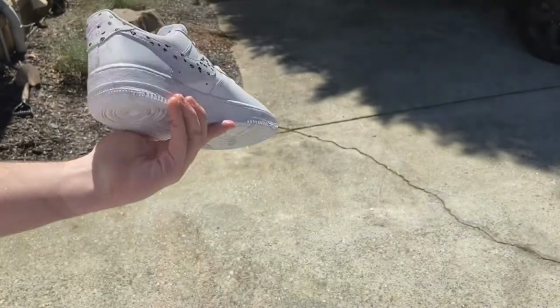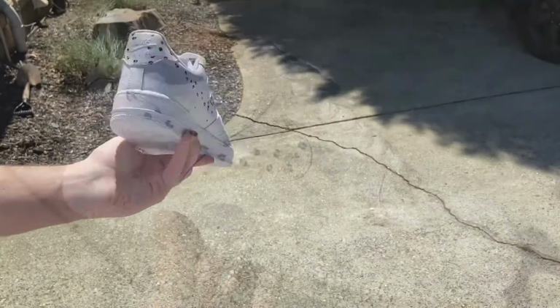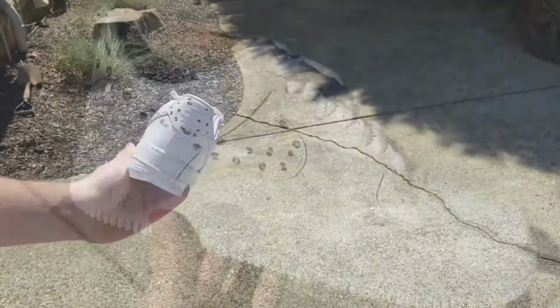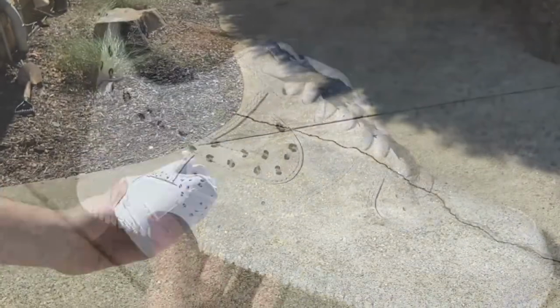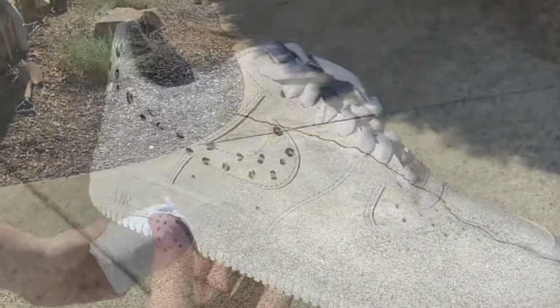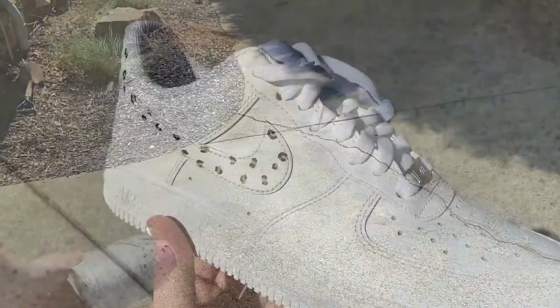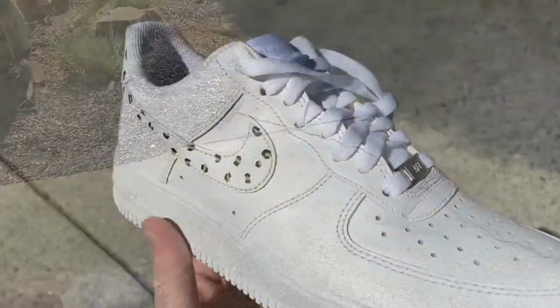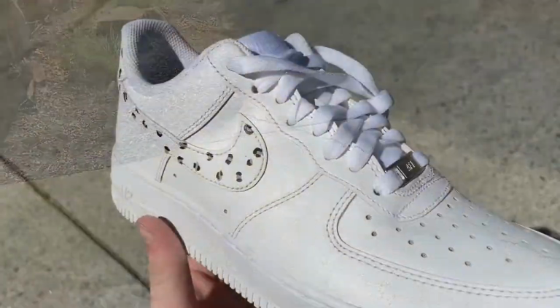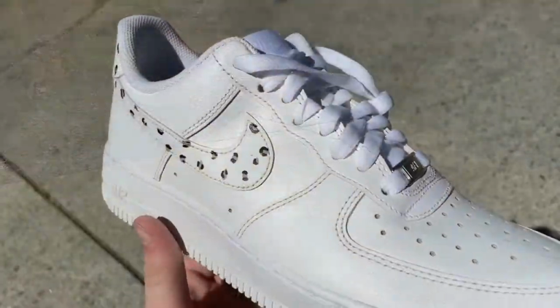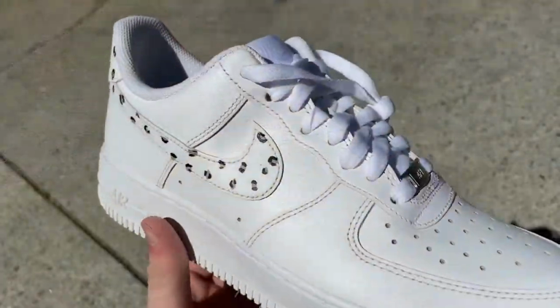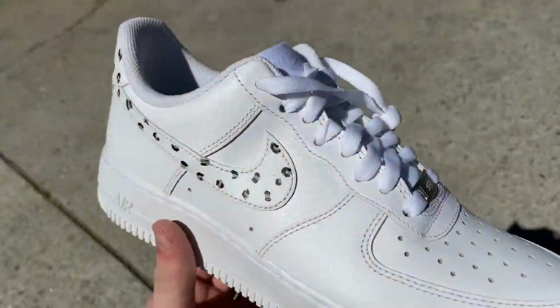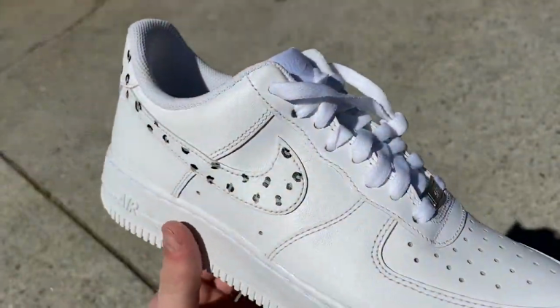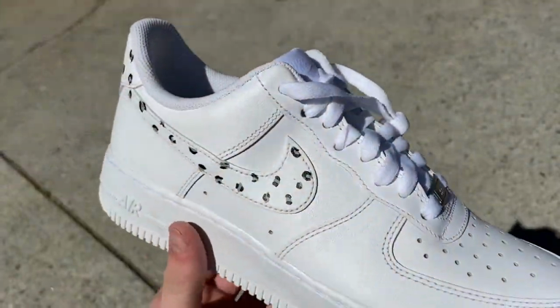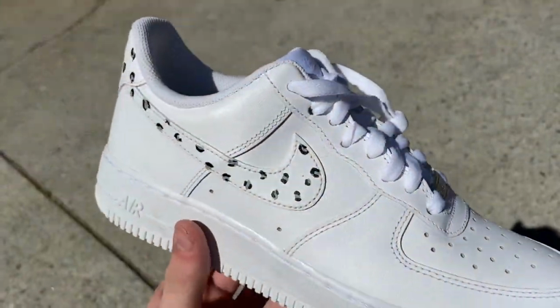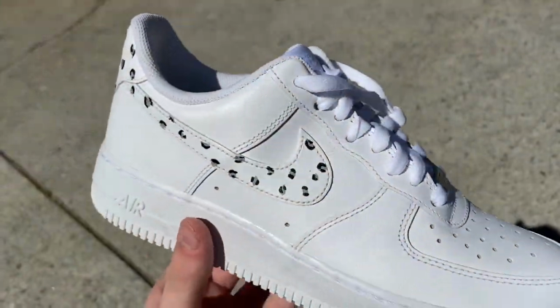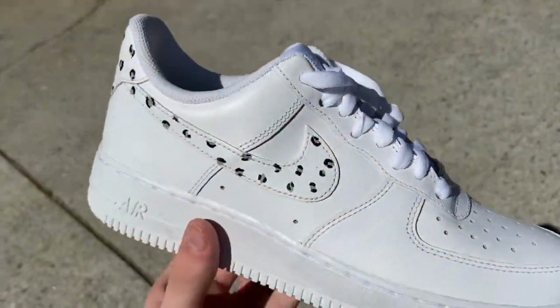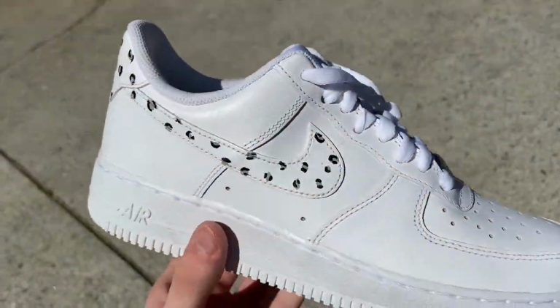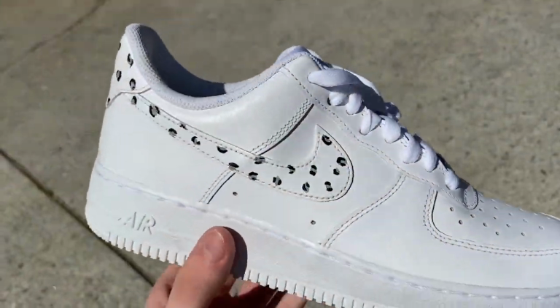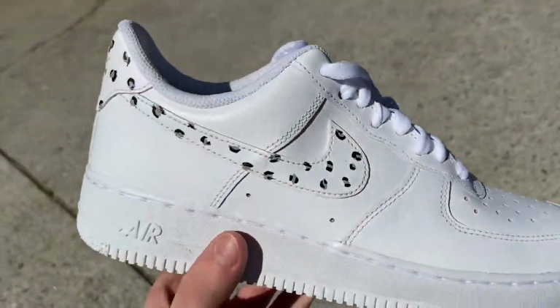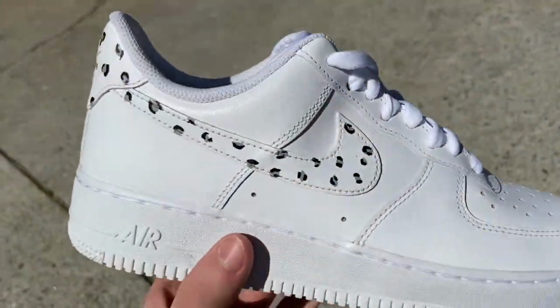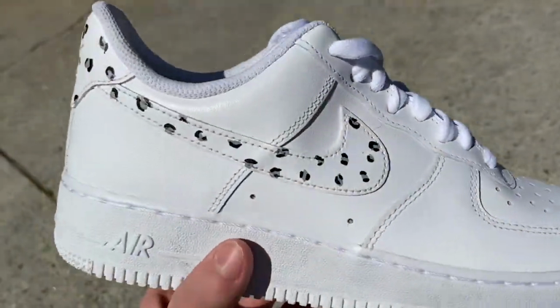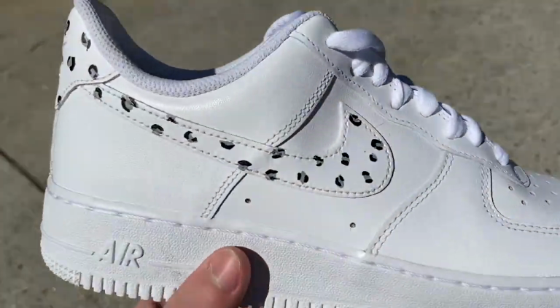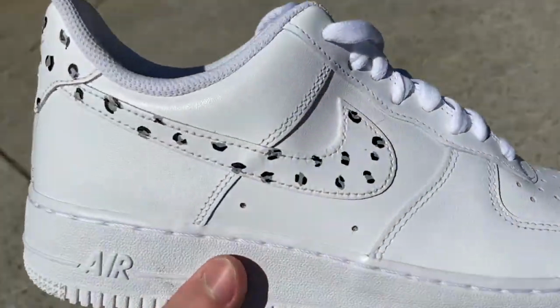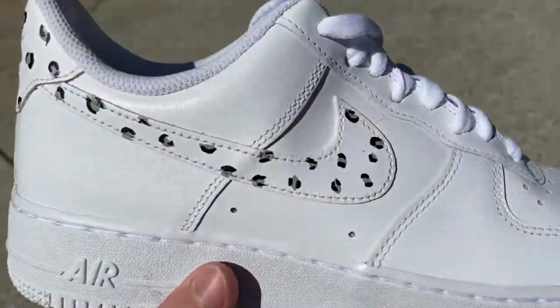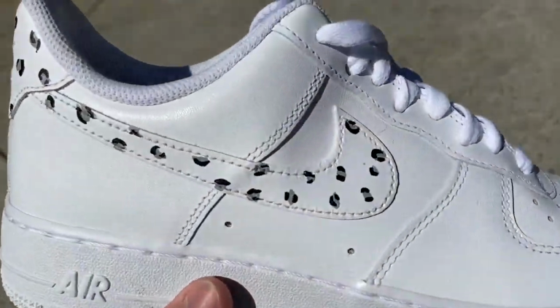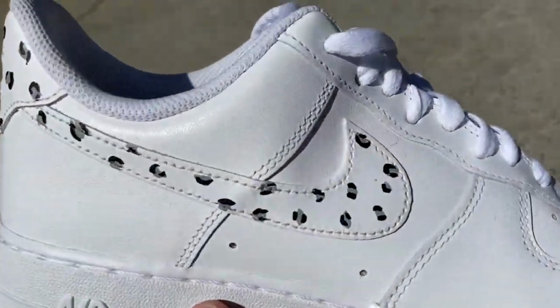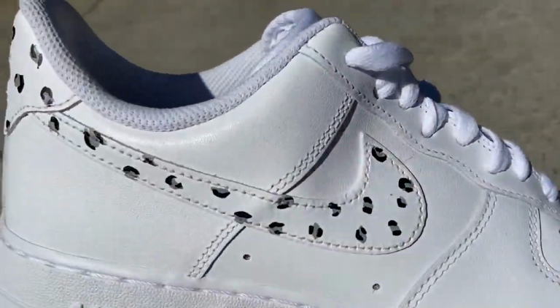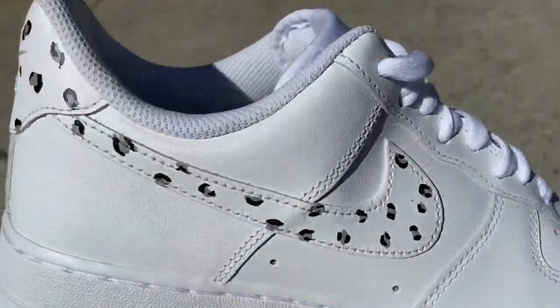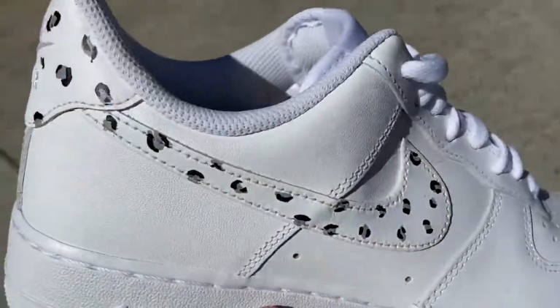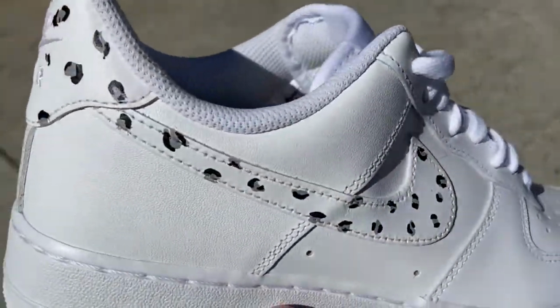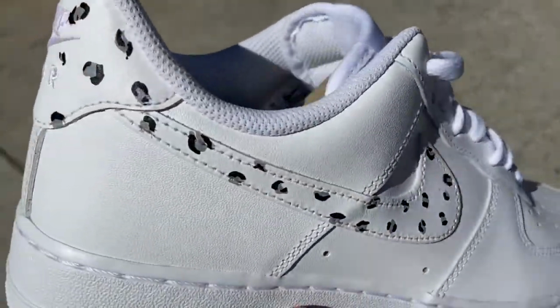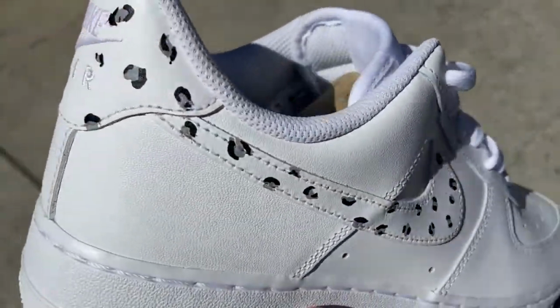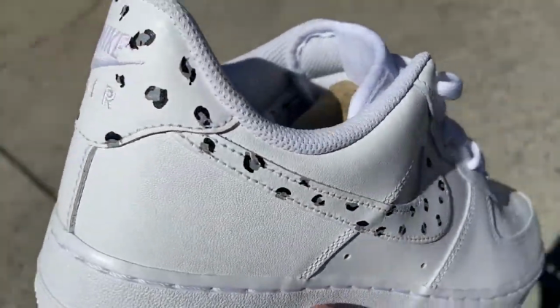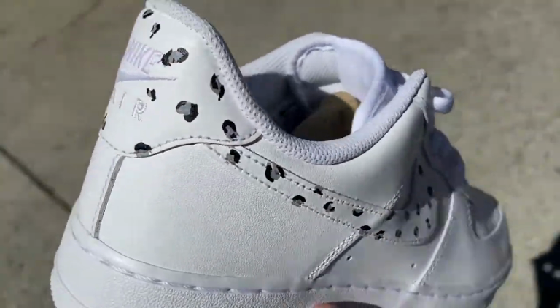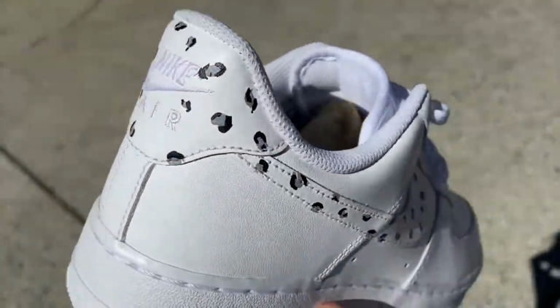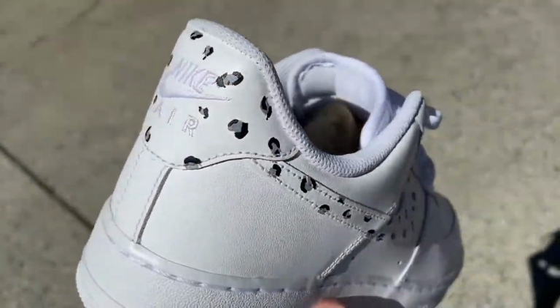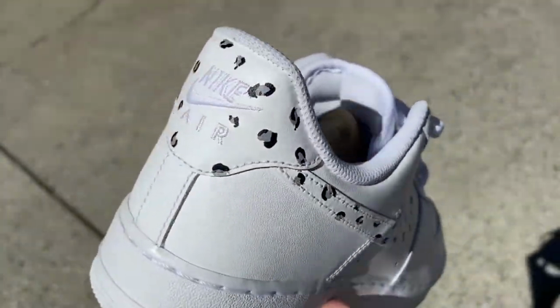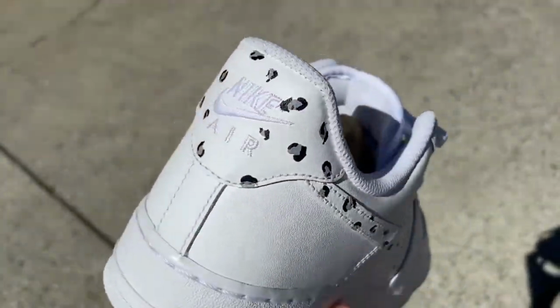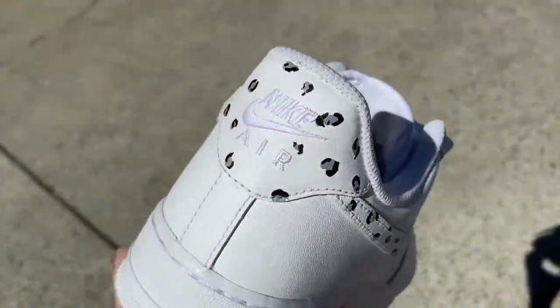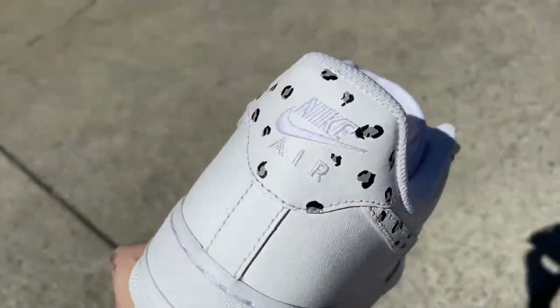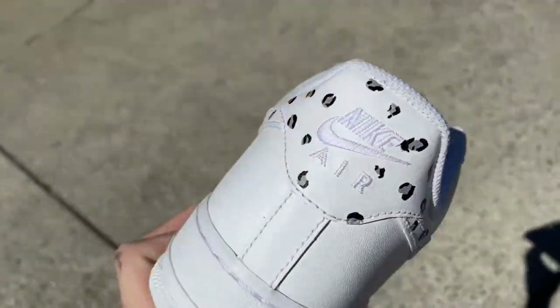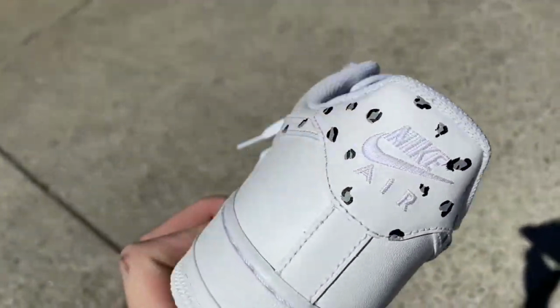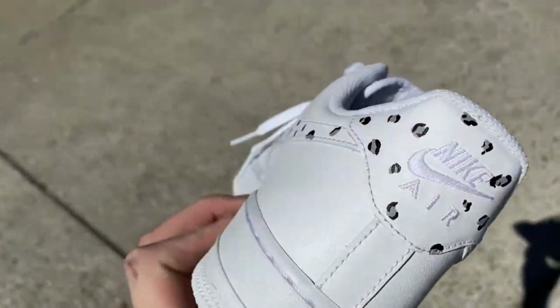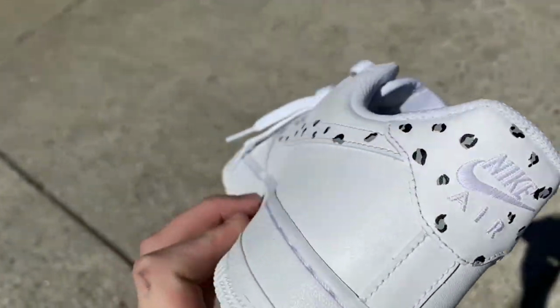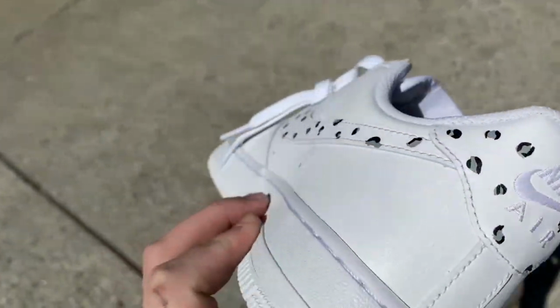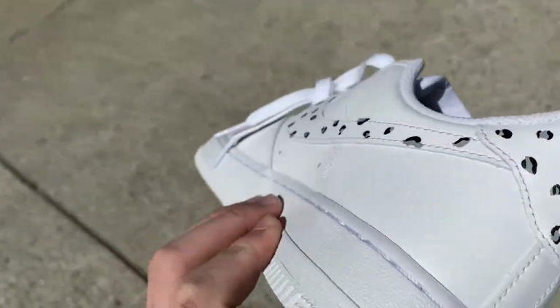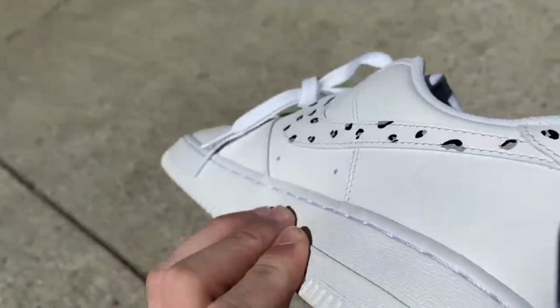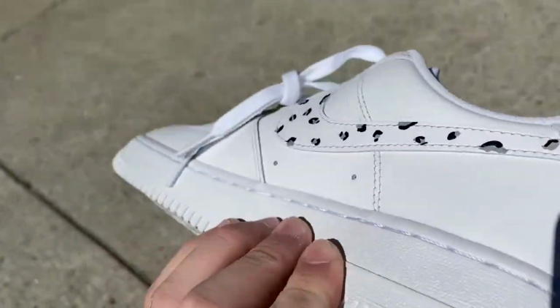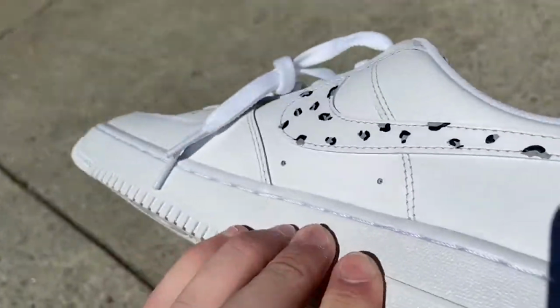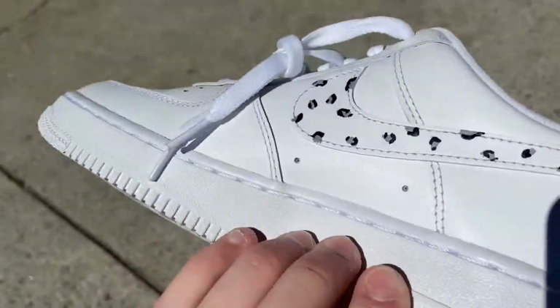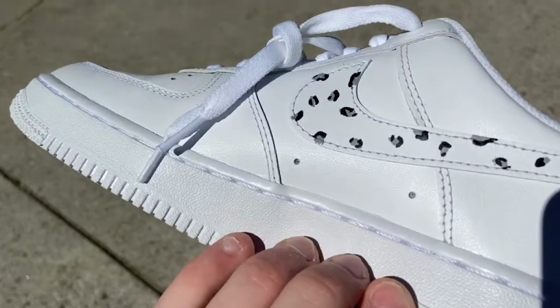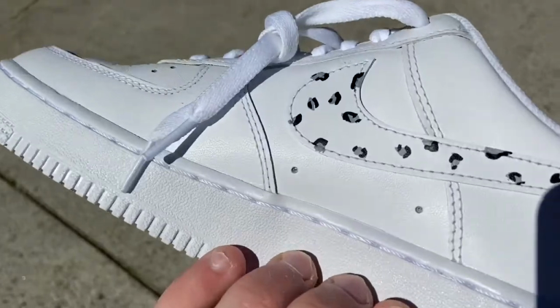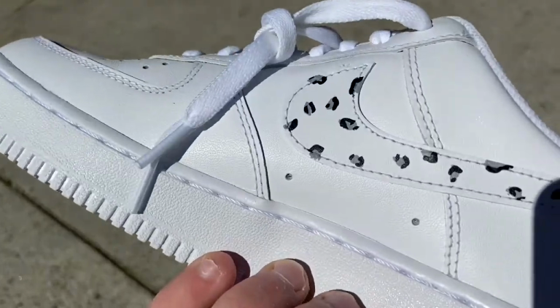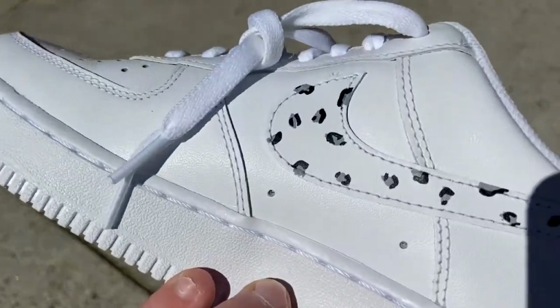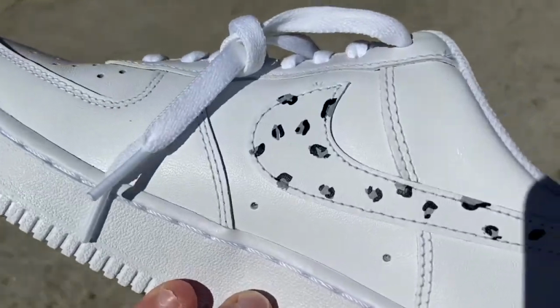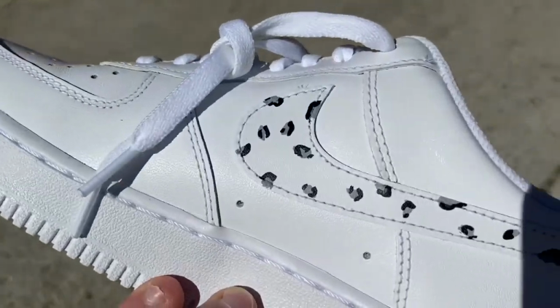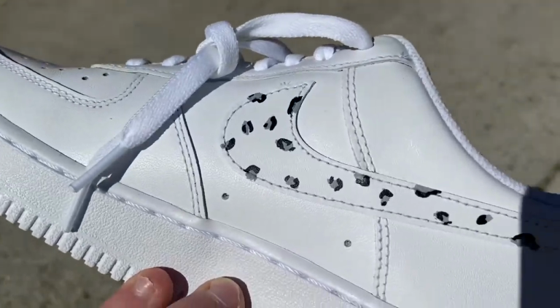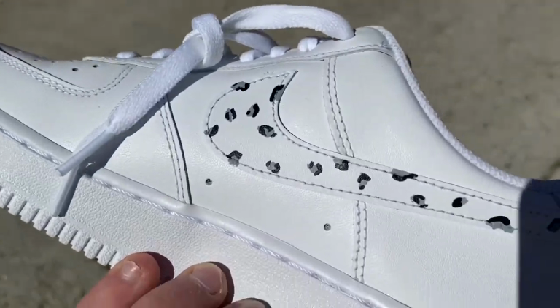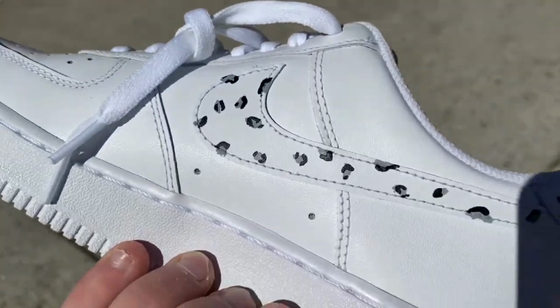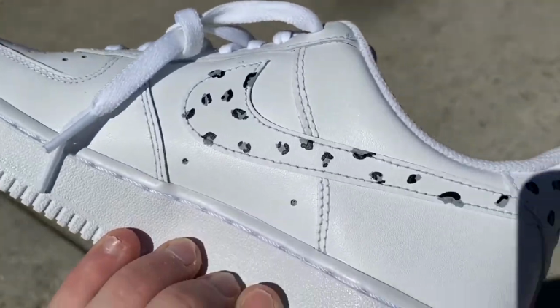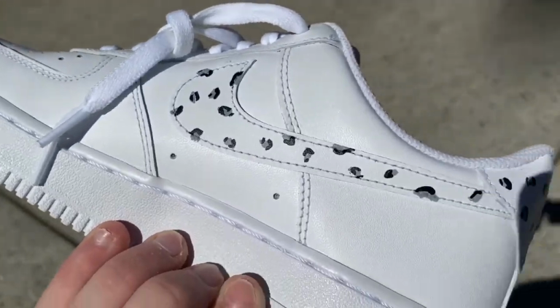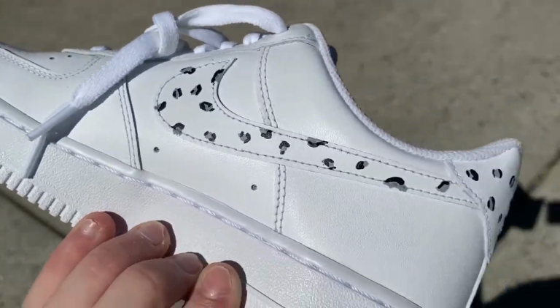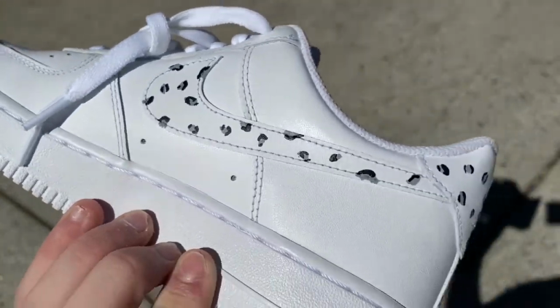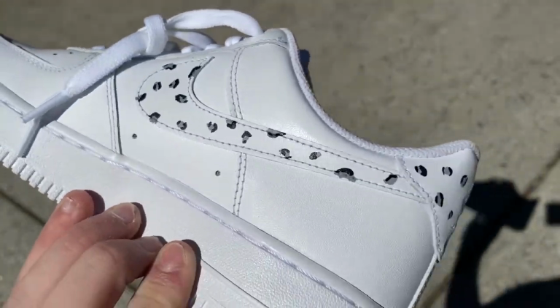Alright, so this custom is all finished. Let me know what you guys think in the comments, leave a like, subscribe, and I'll see you guys next time.